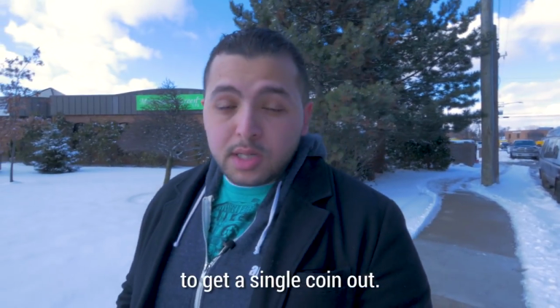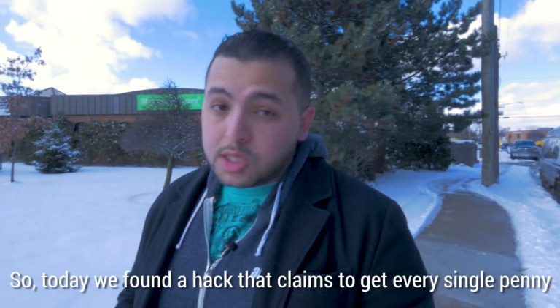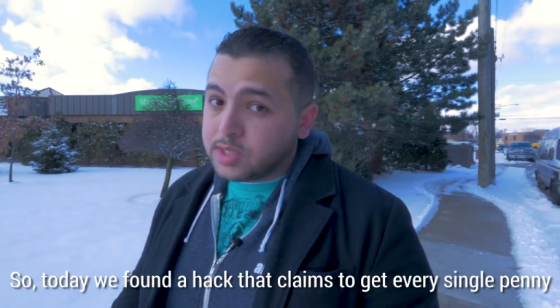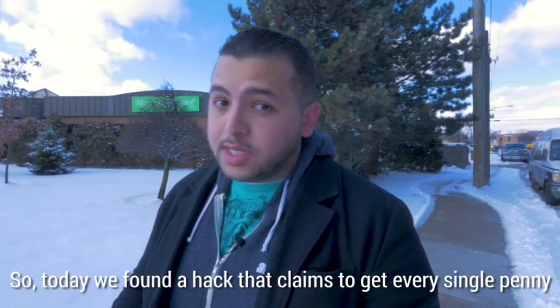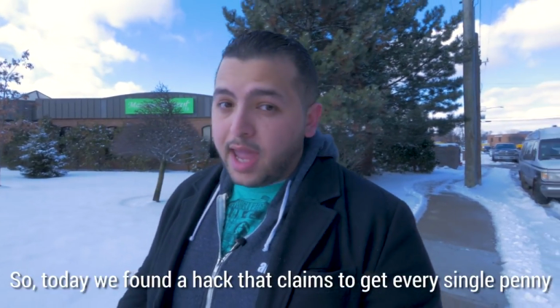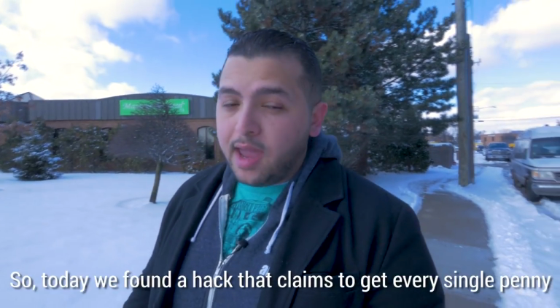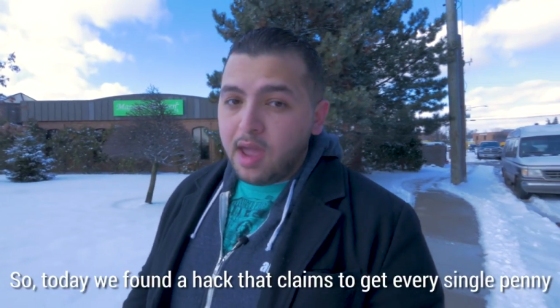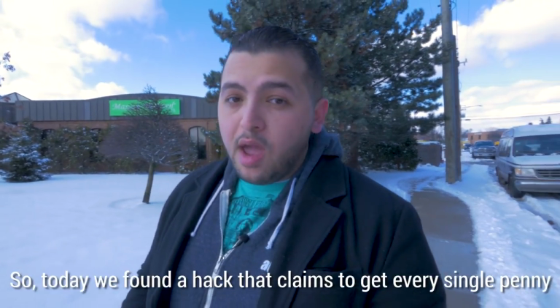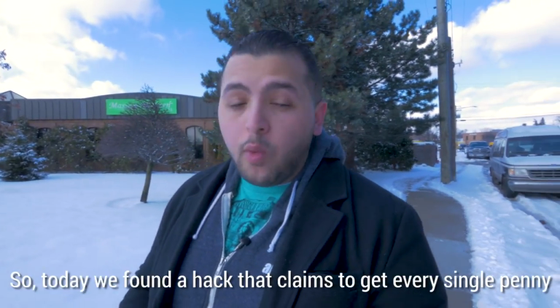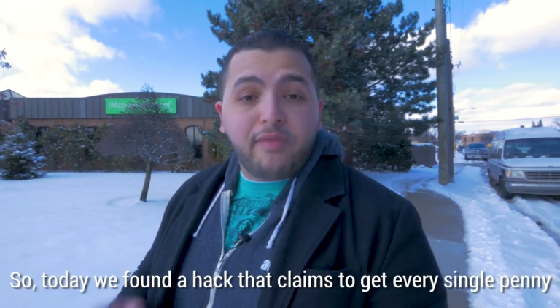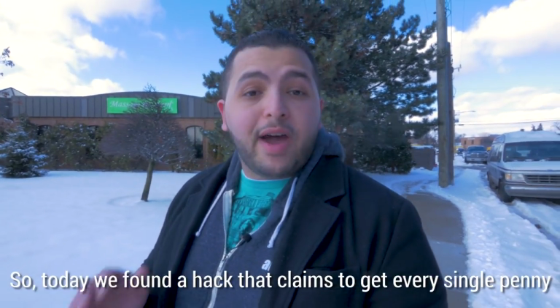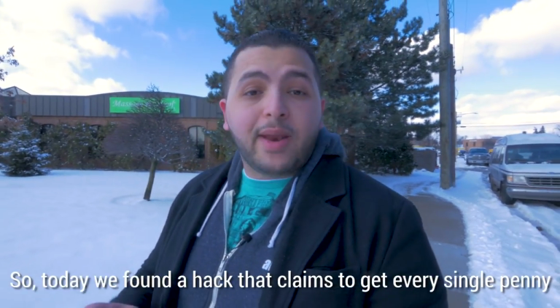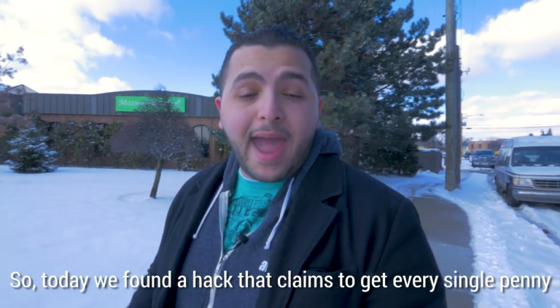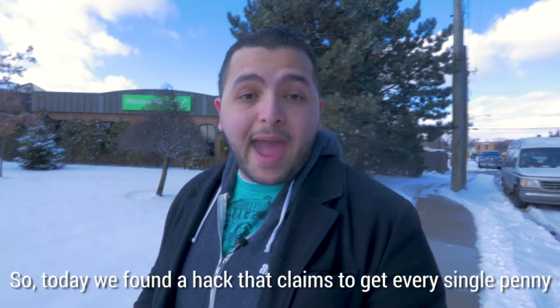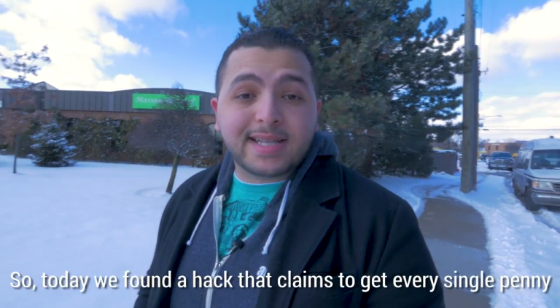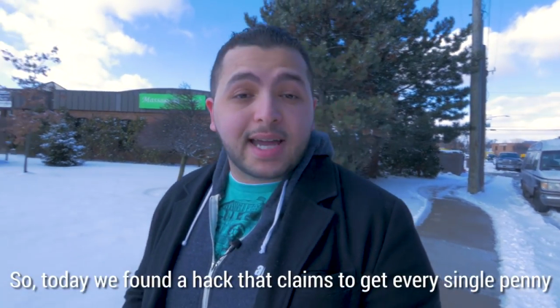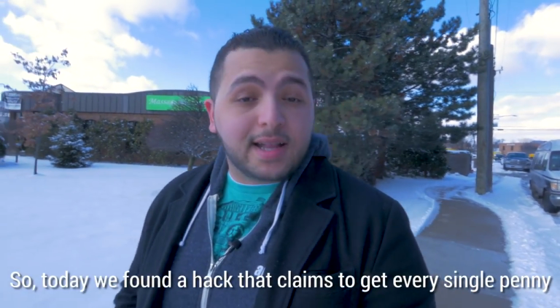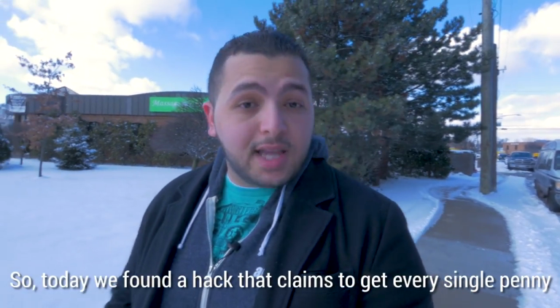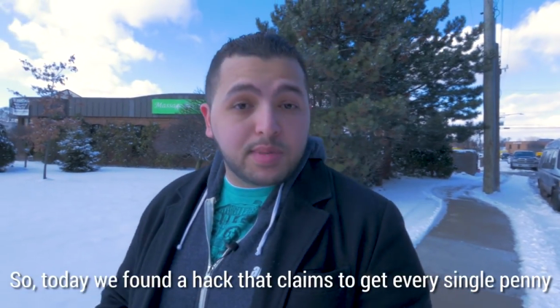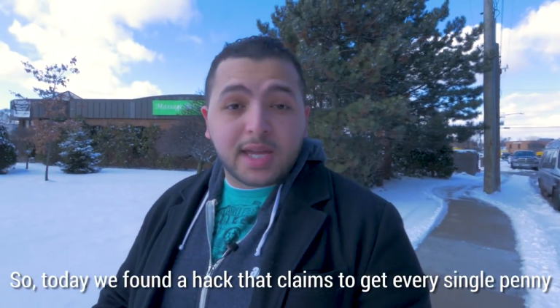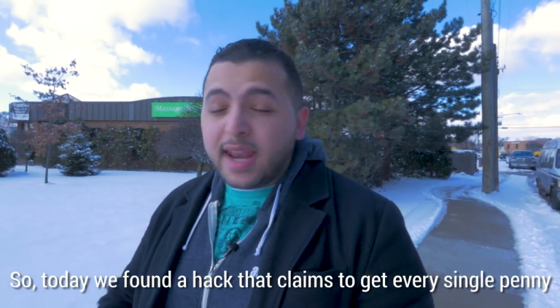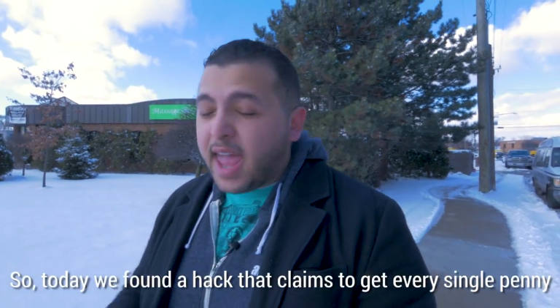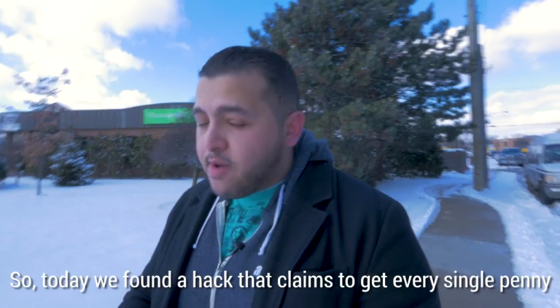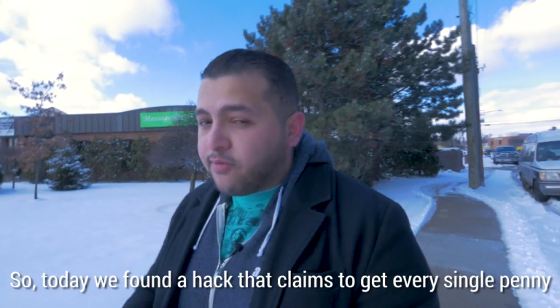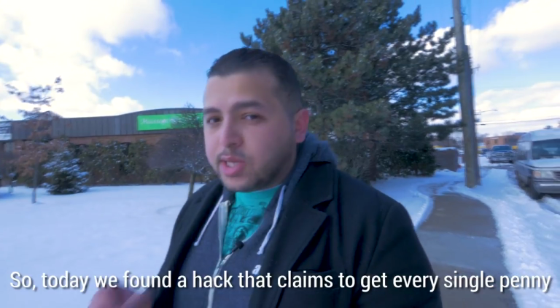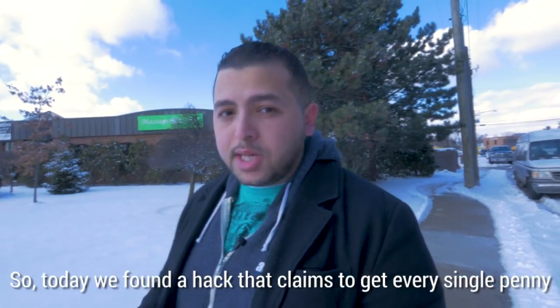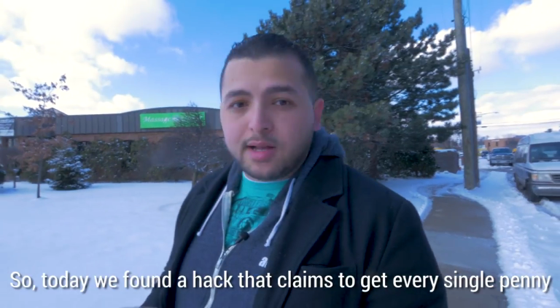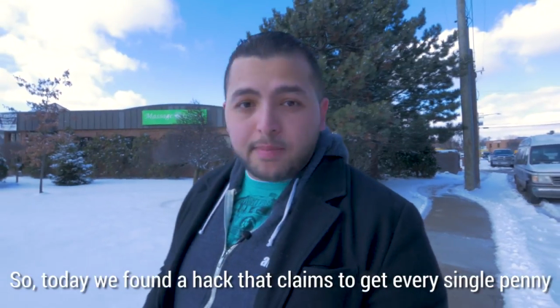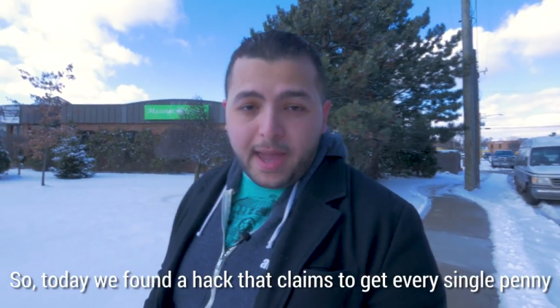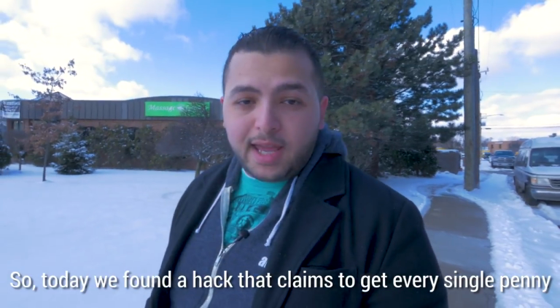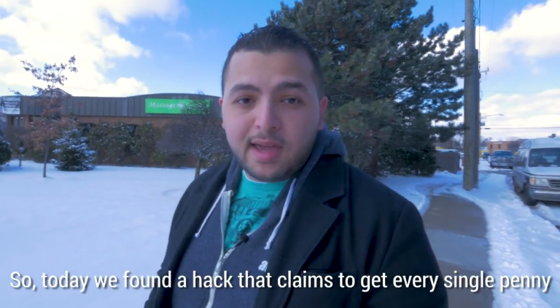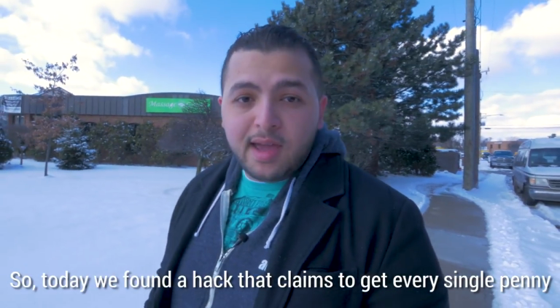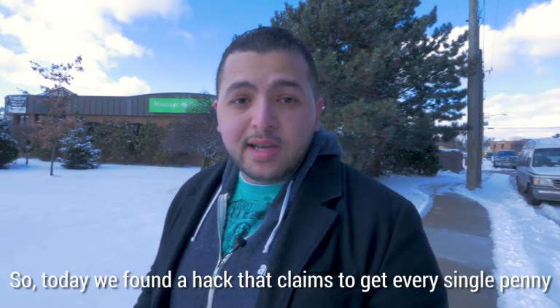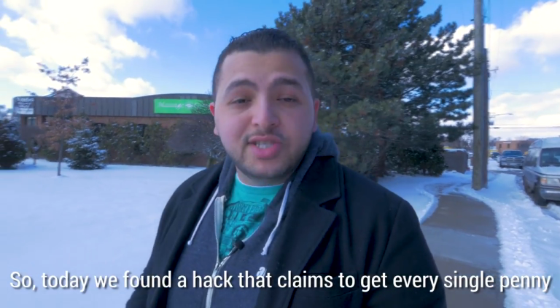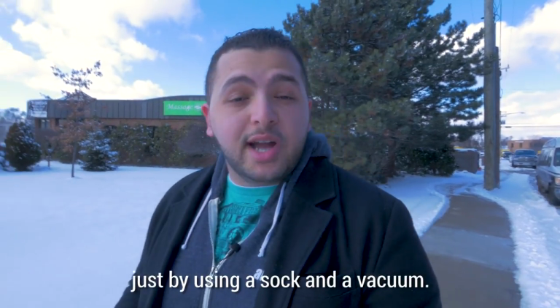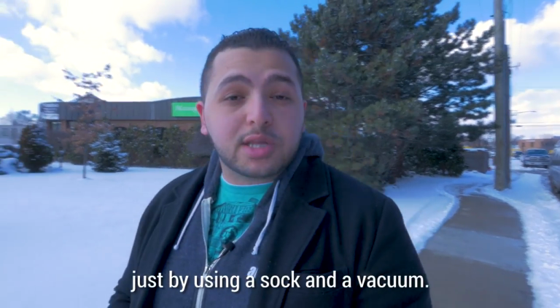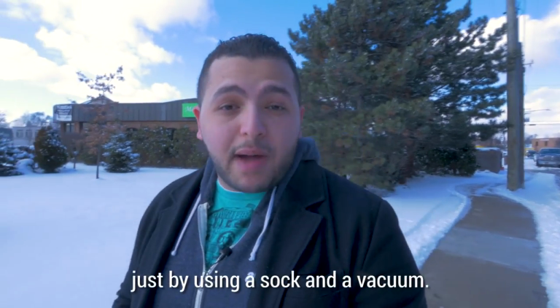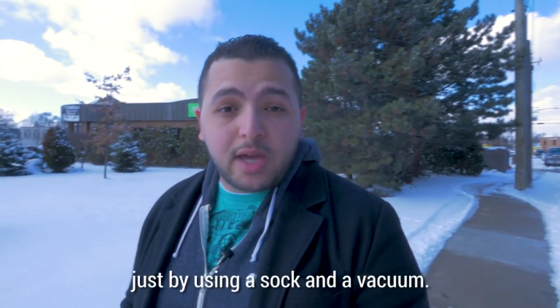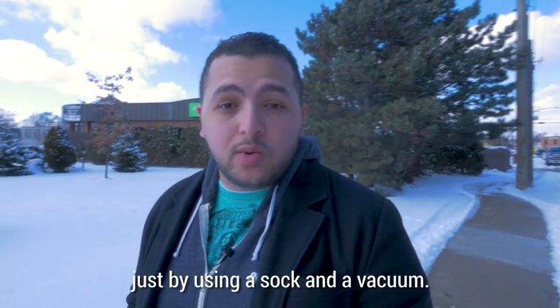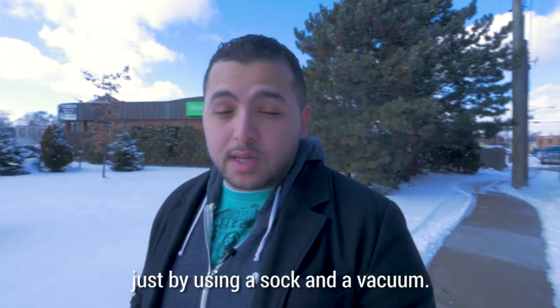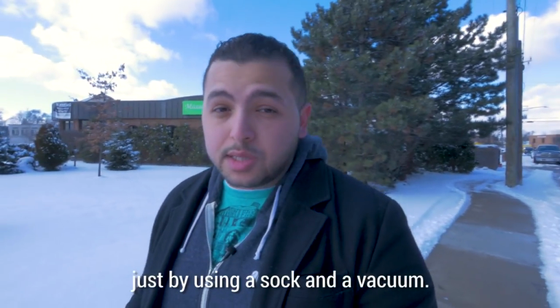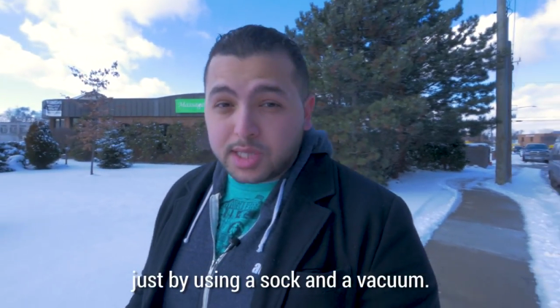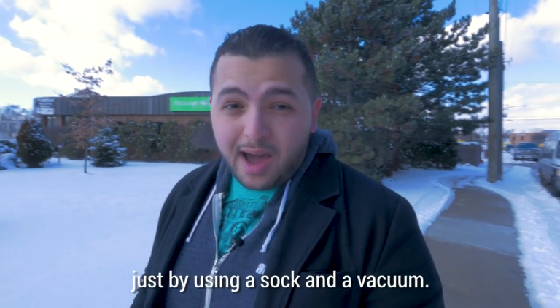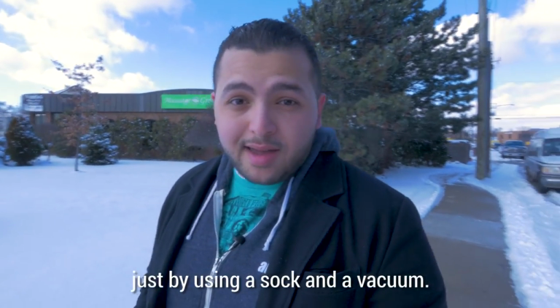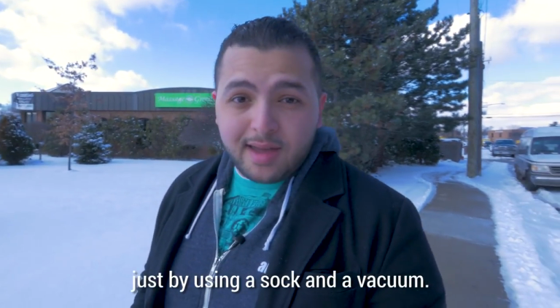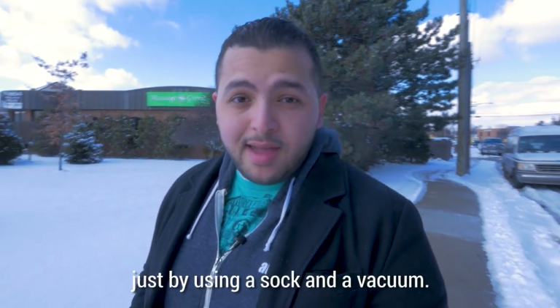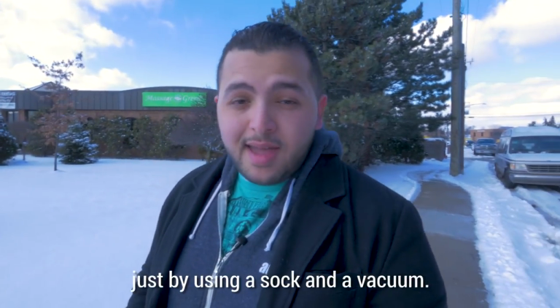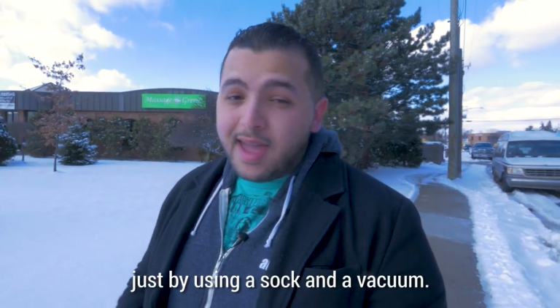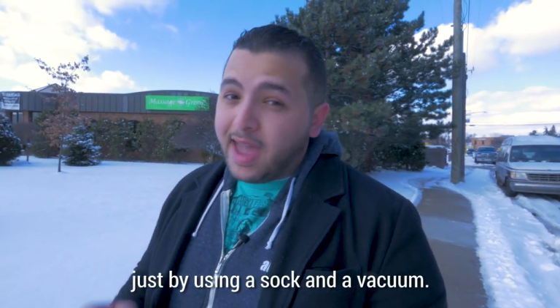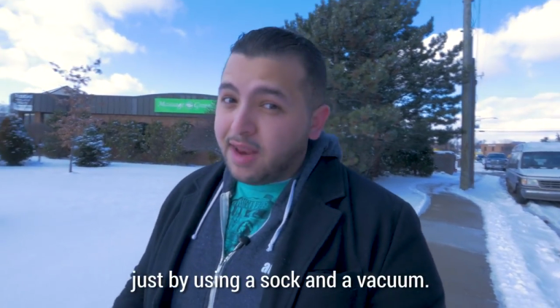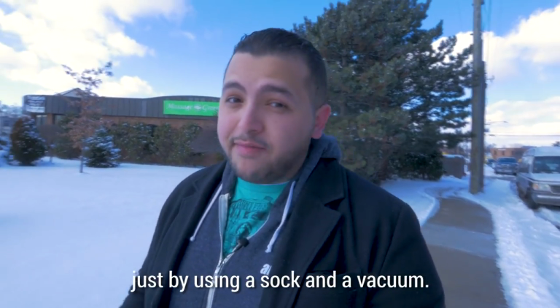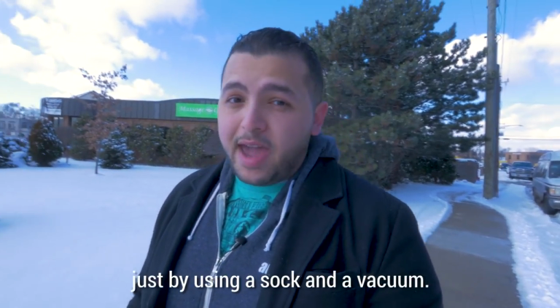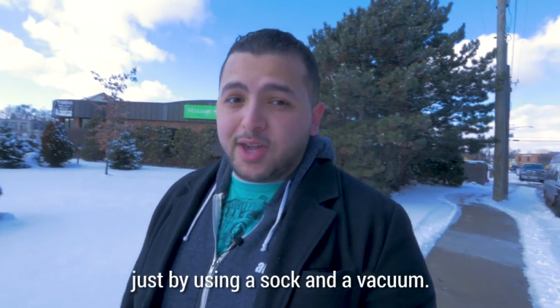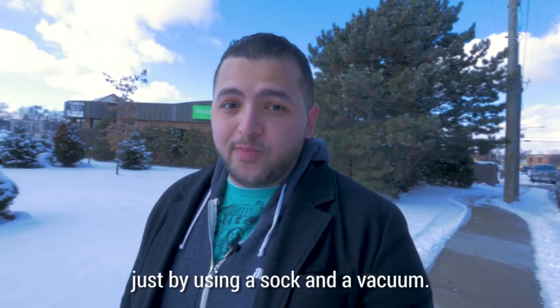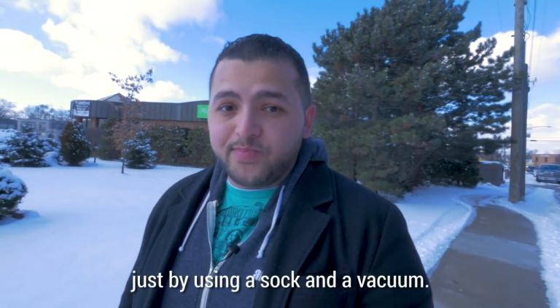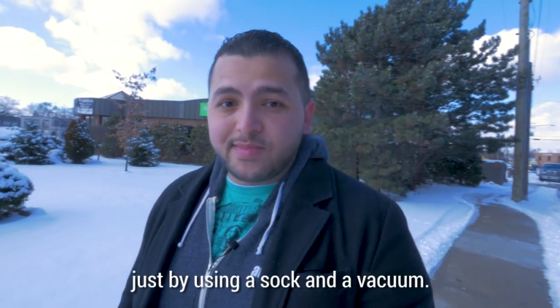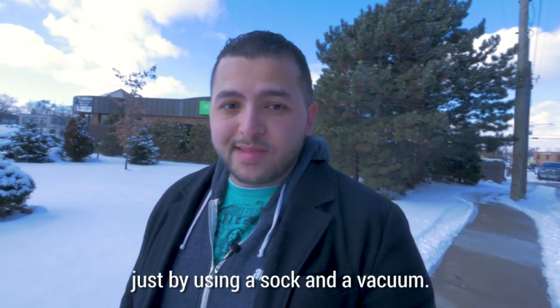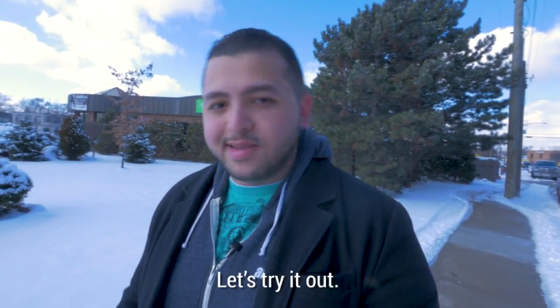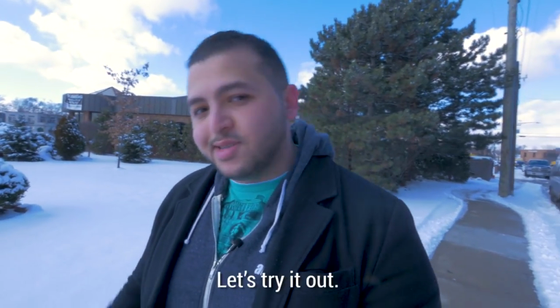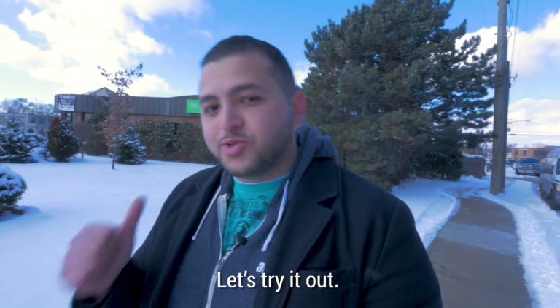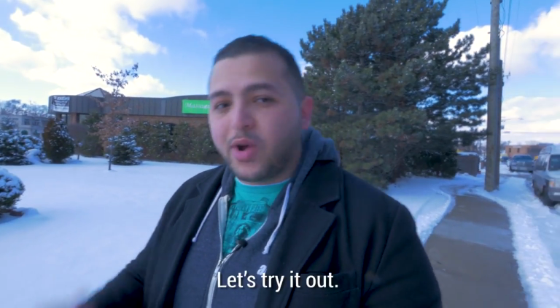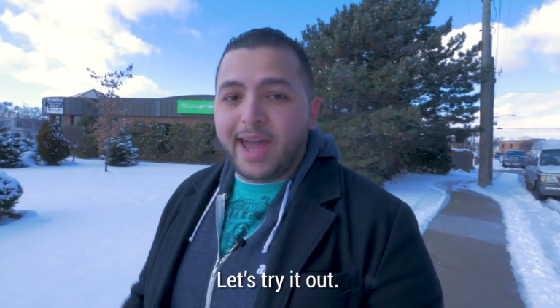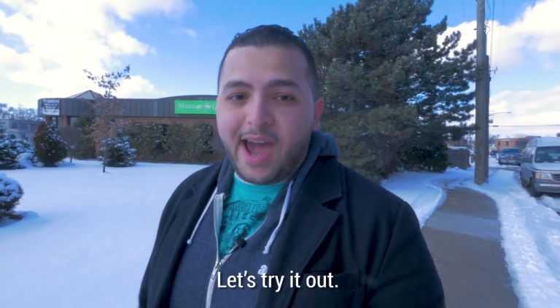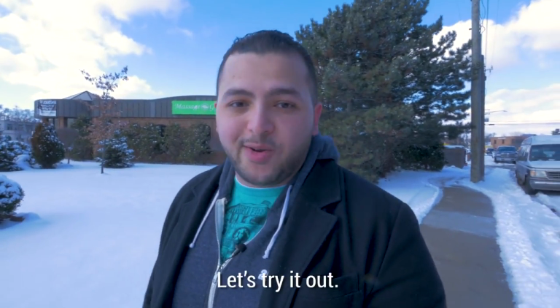So today, we found a hack that claims to get every single penny just by using a sock and a vacuum. Let's try it out.